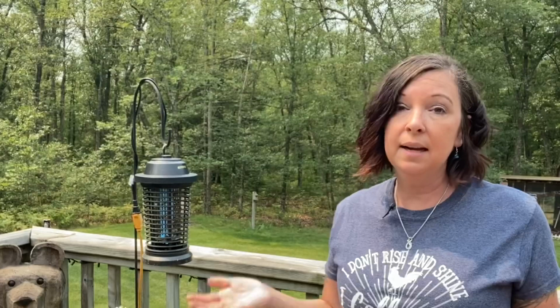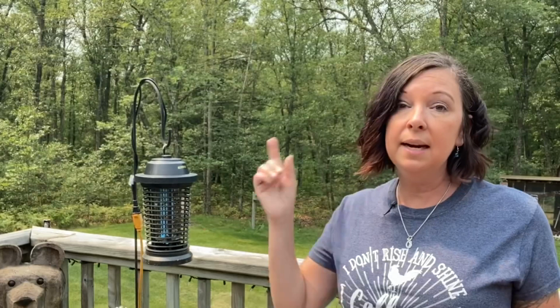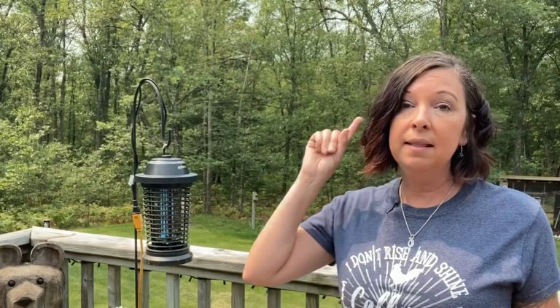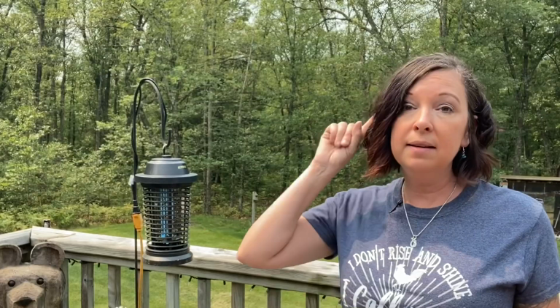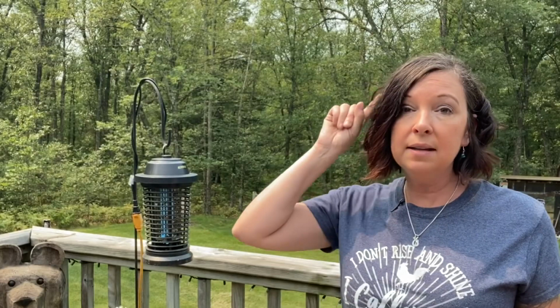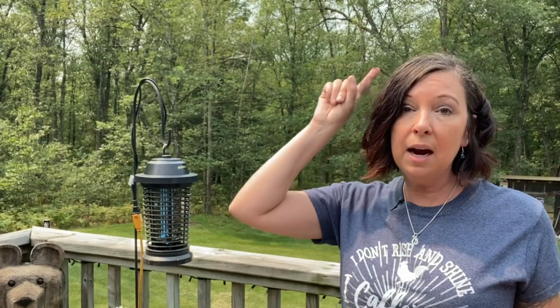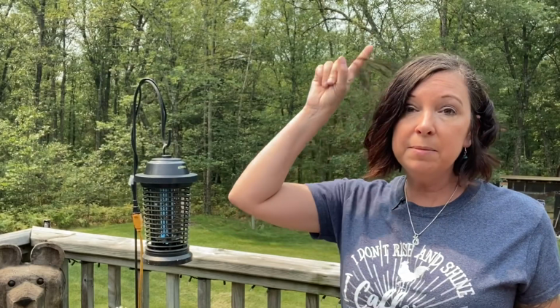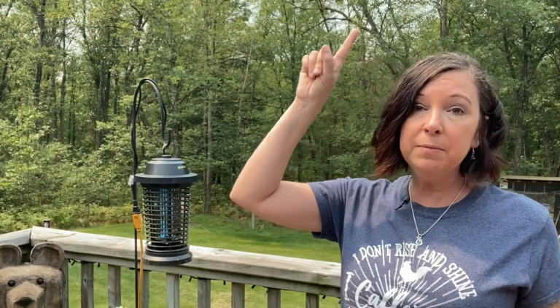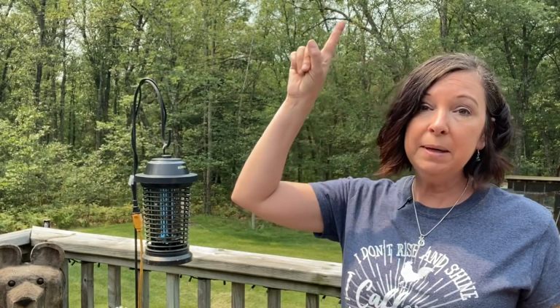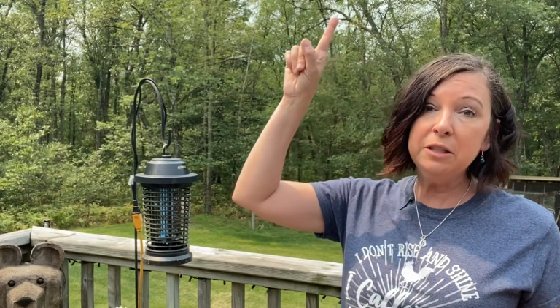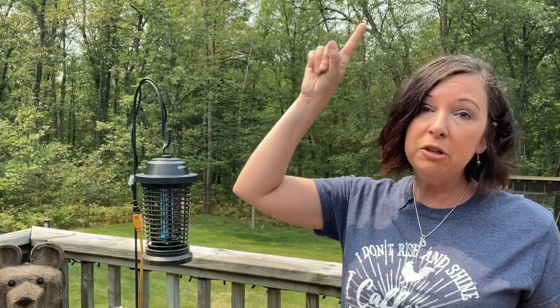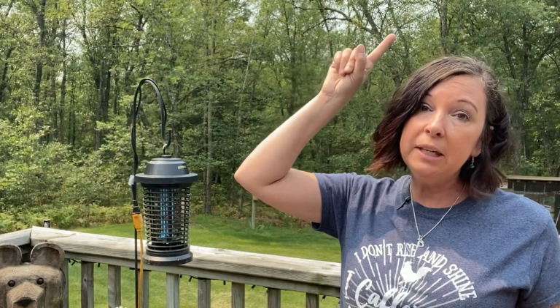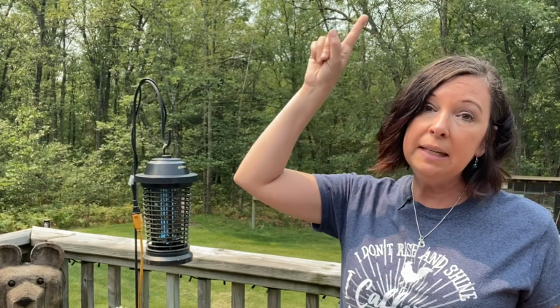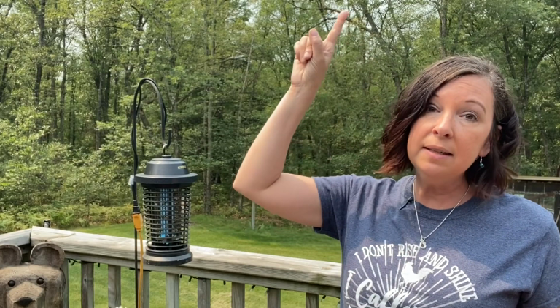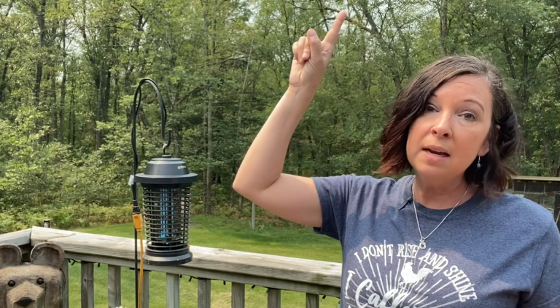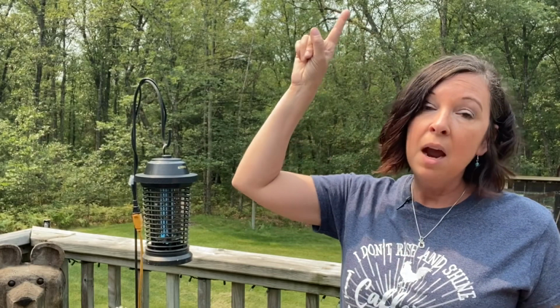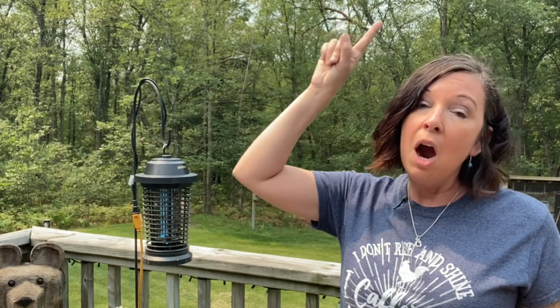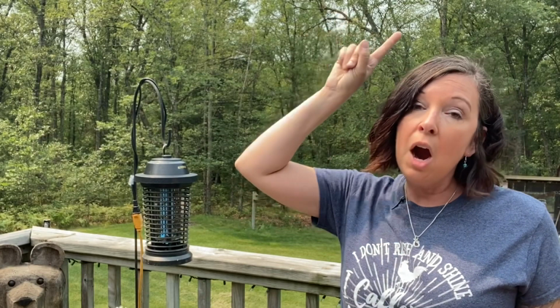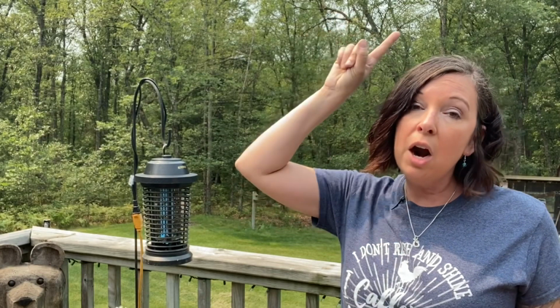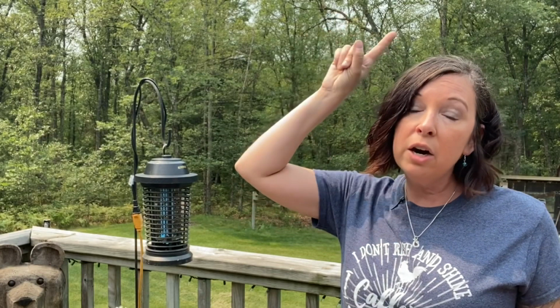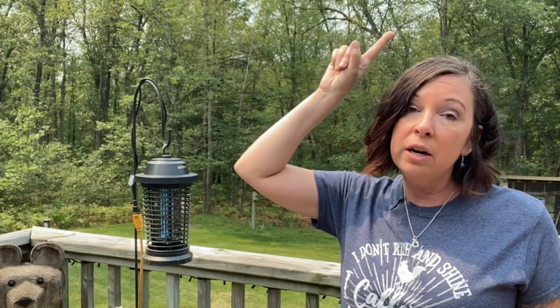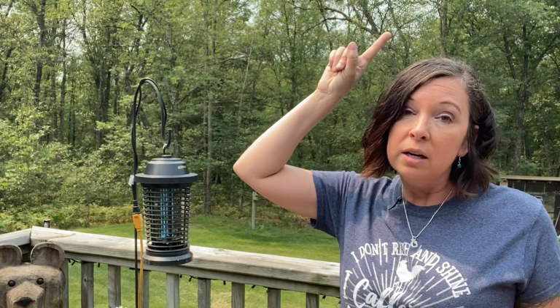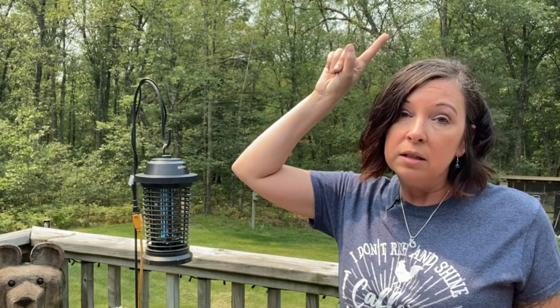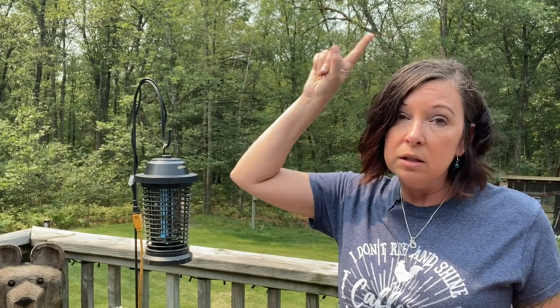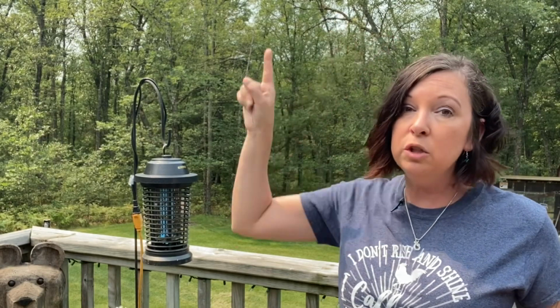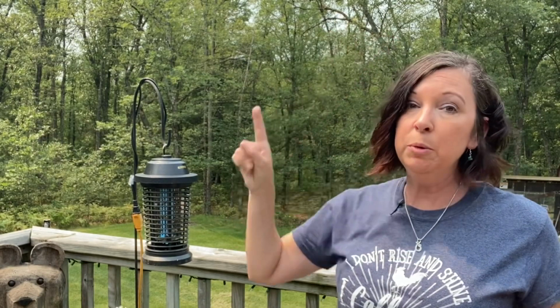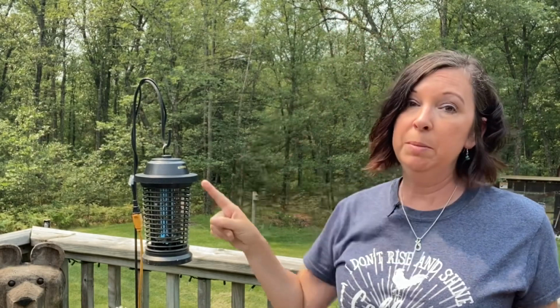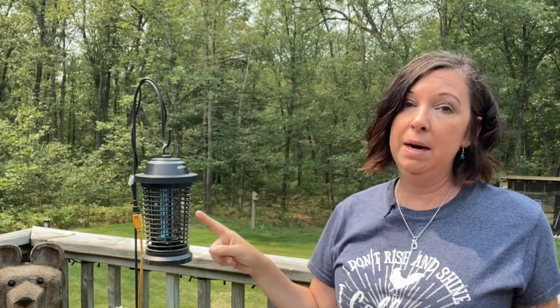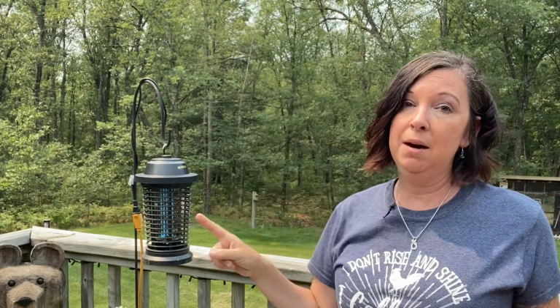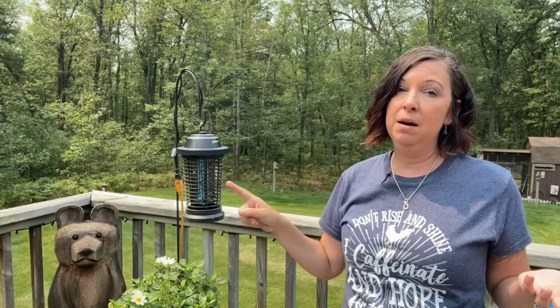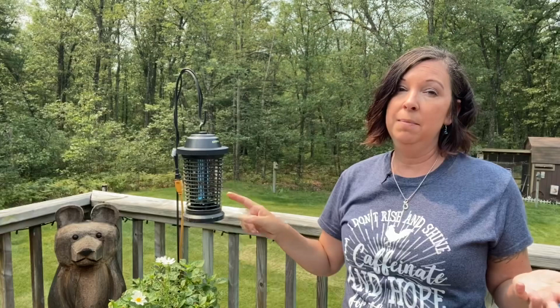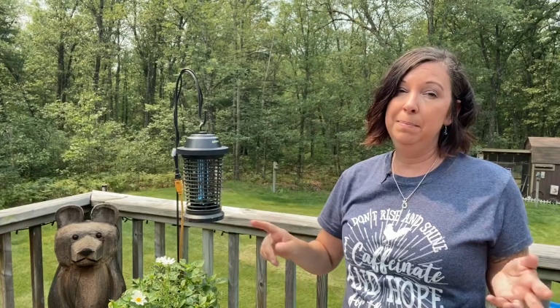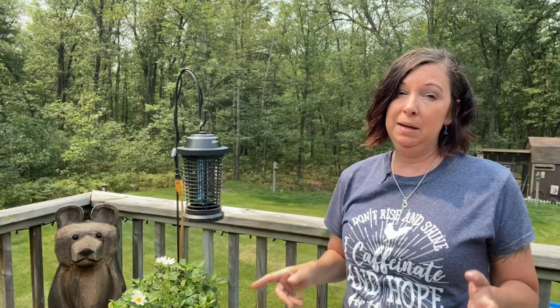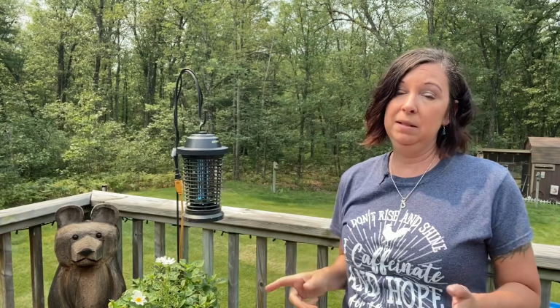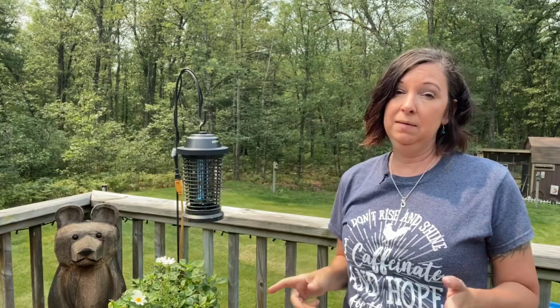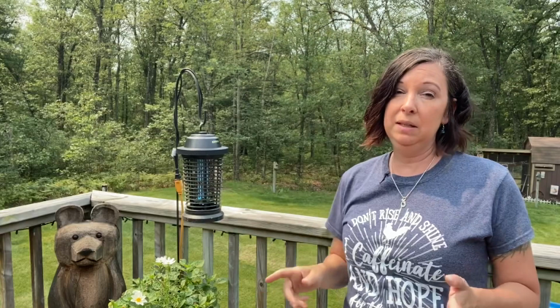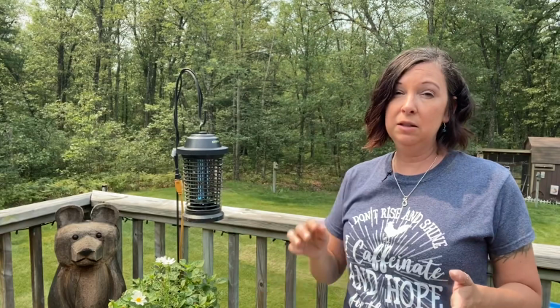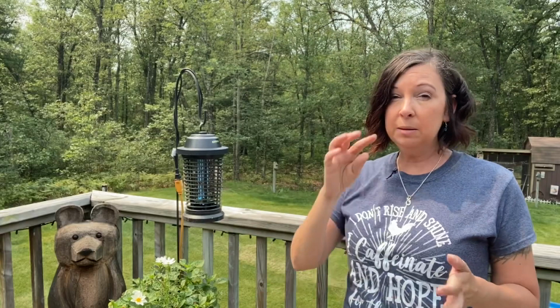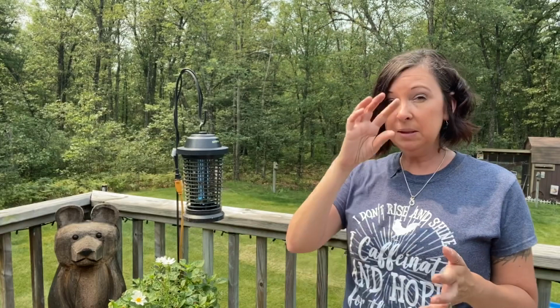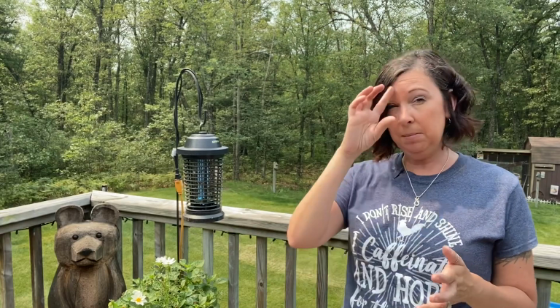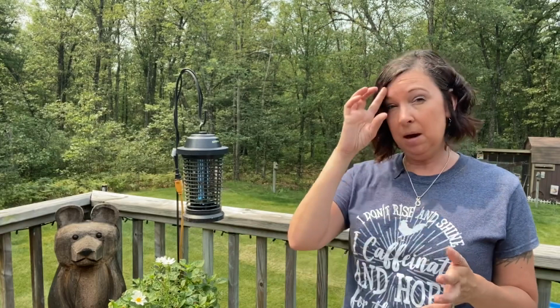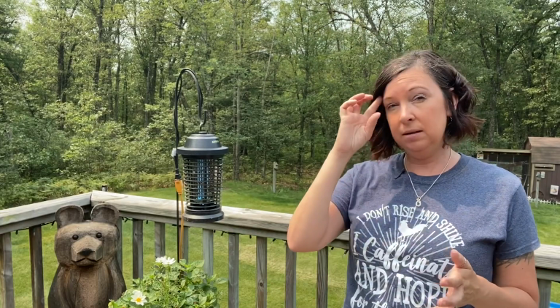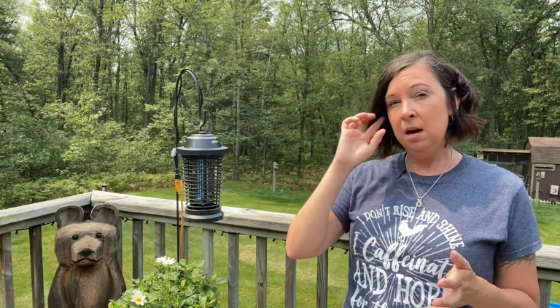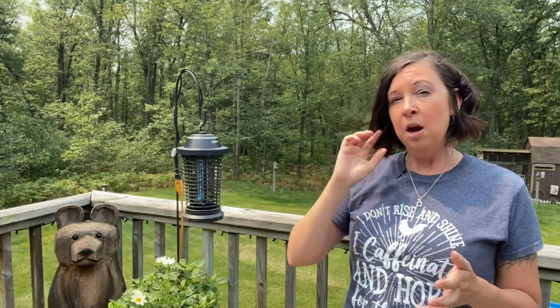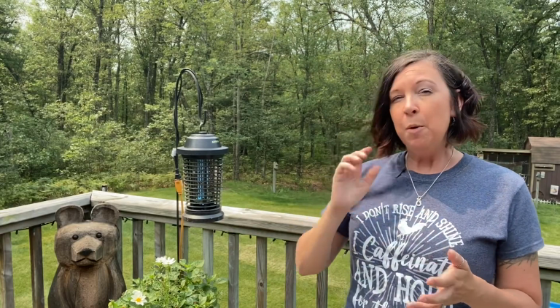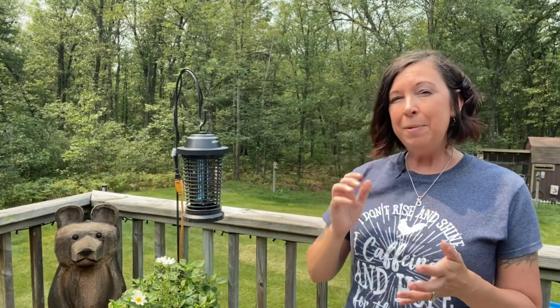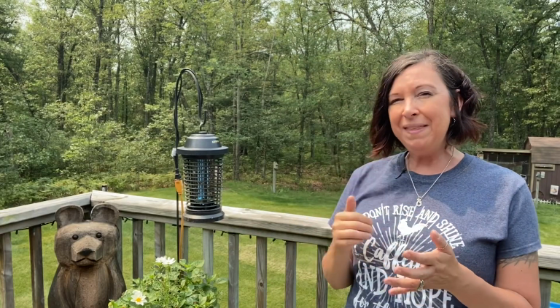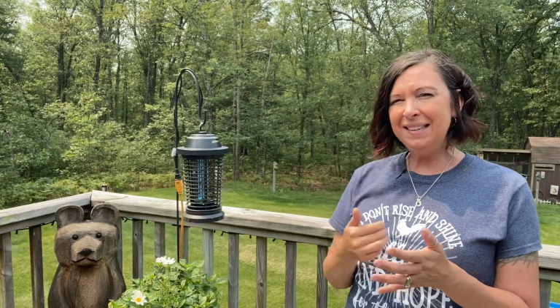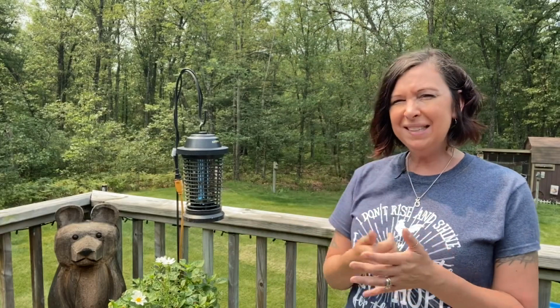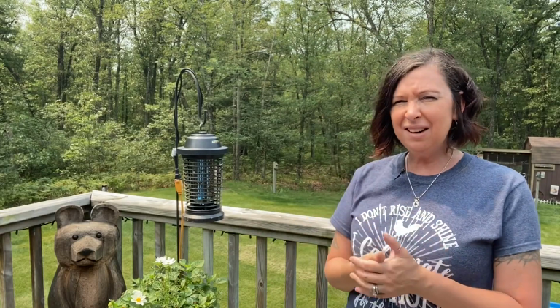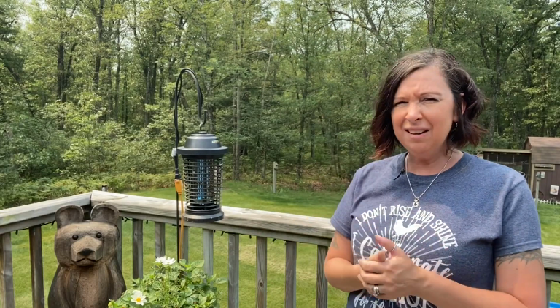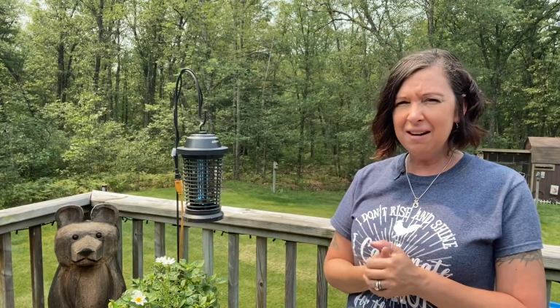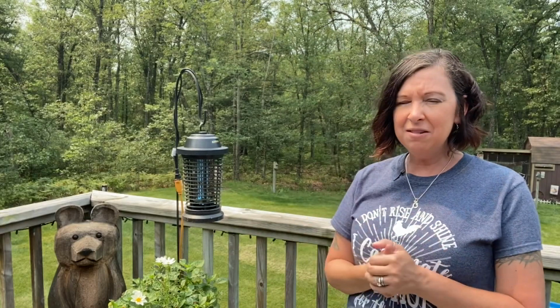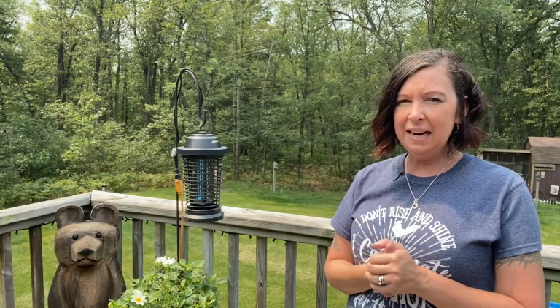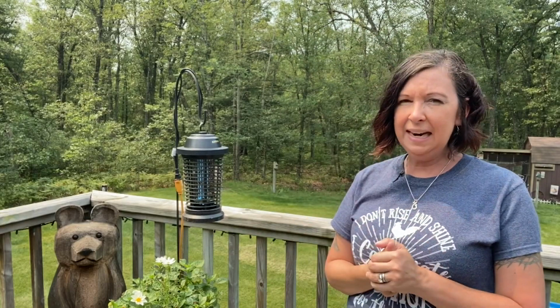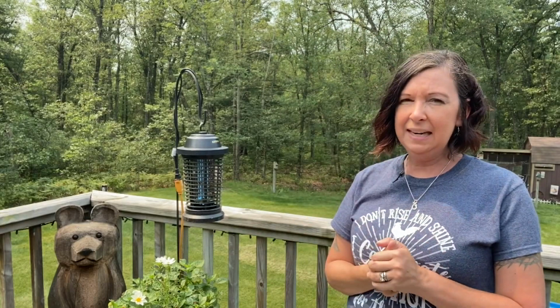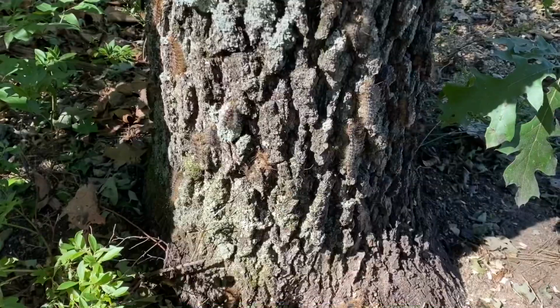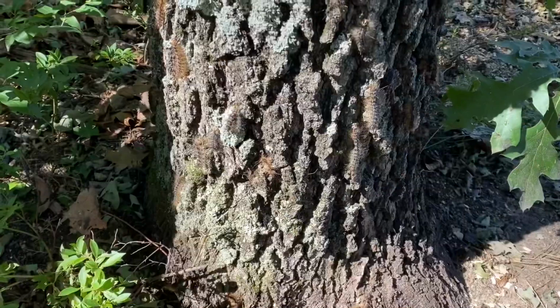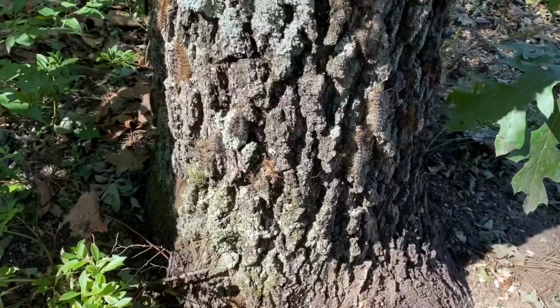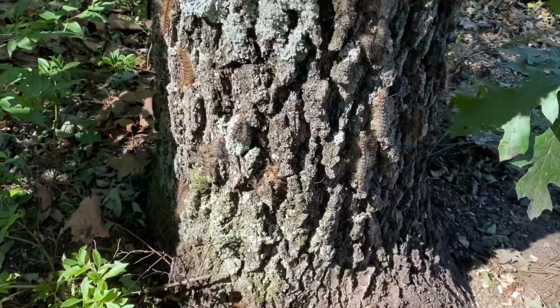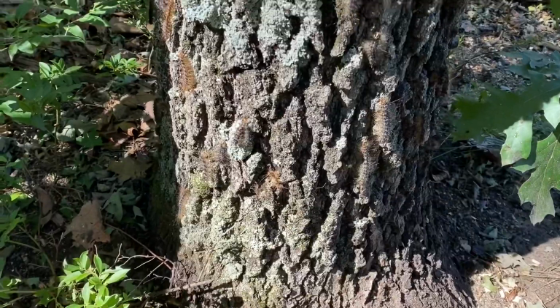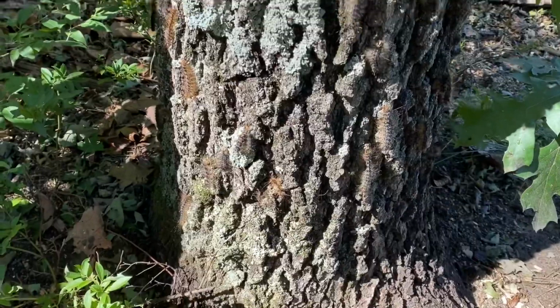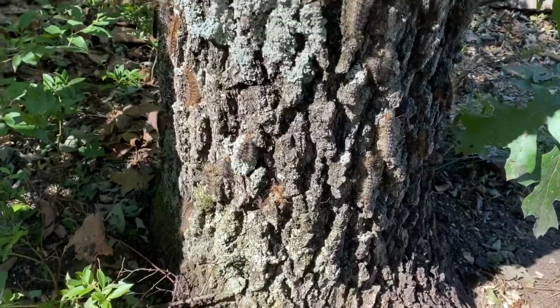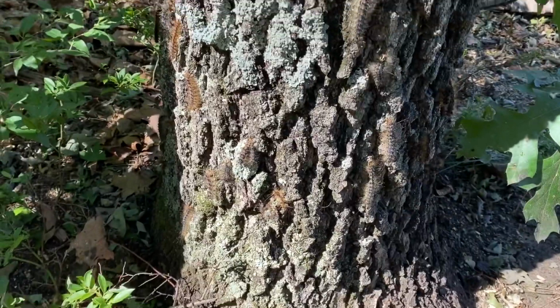The tops of my trees are super bare because of these gypsy moths, but they start out as a caterpillar.